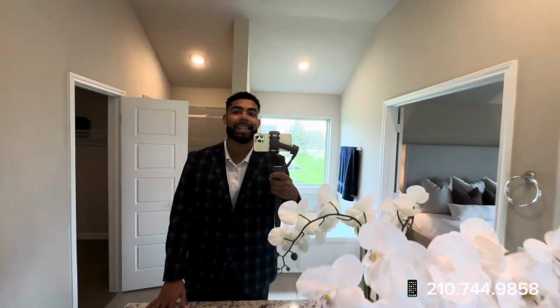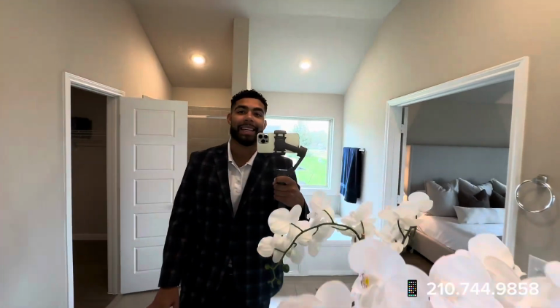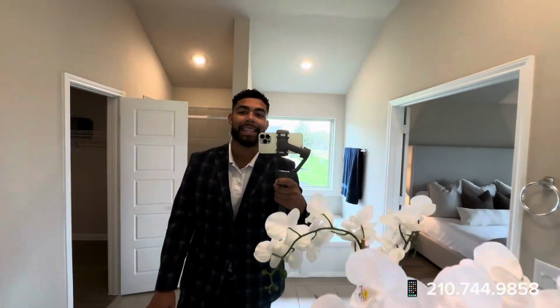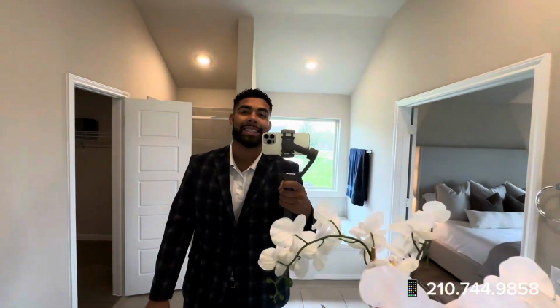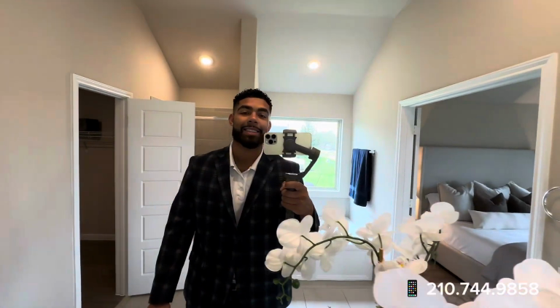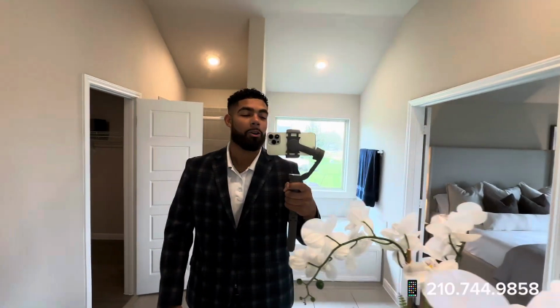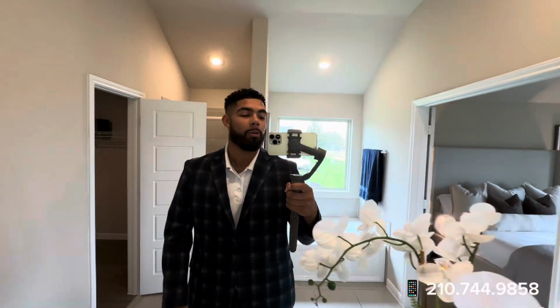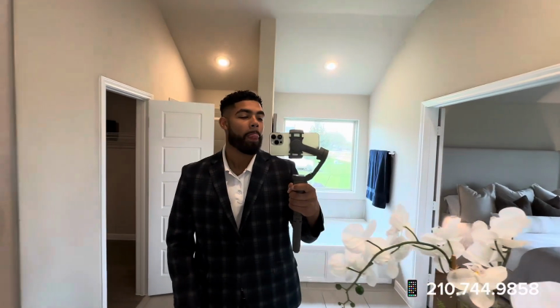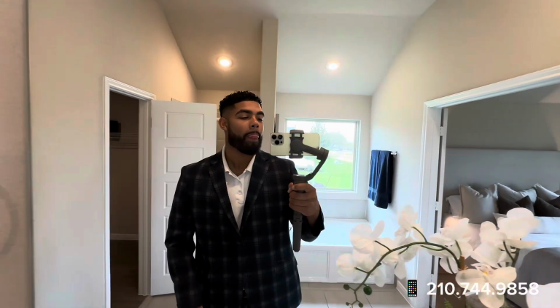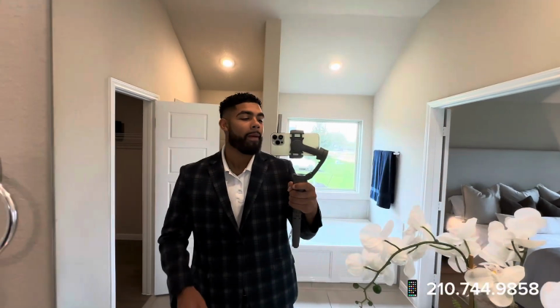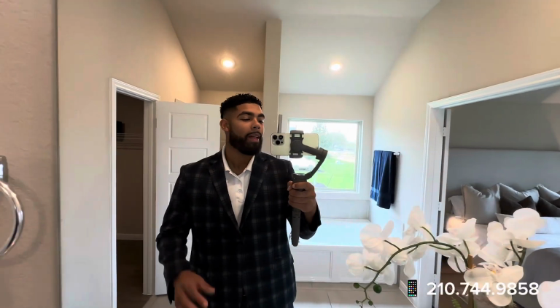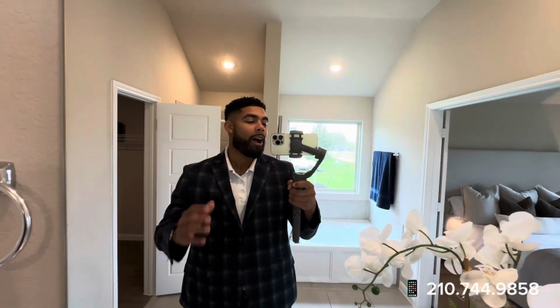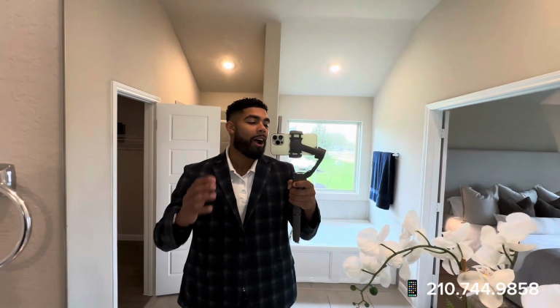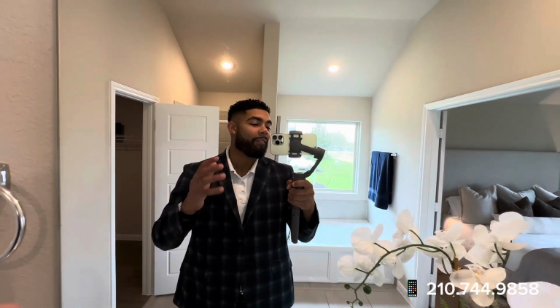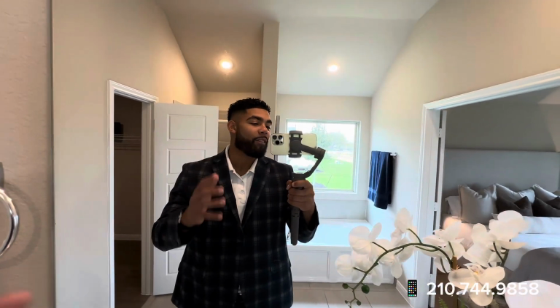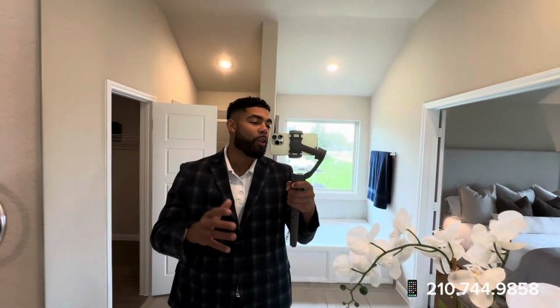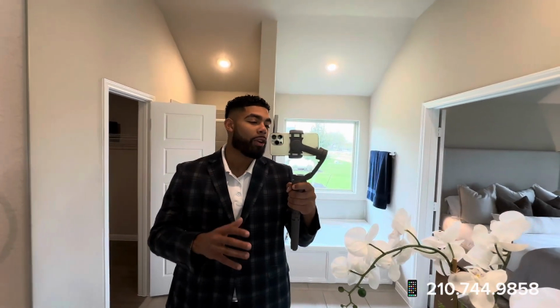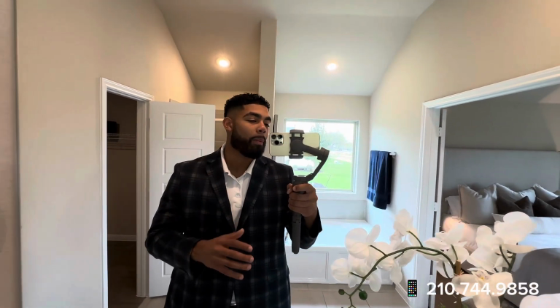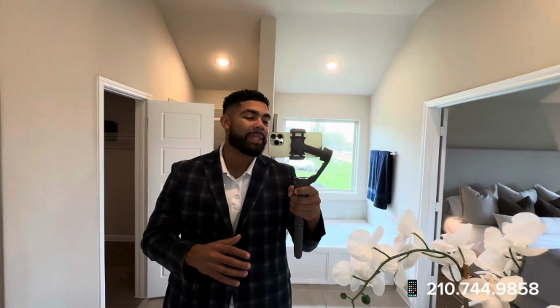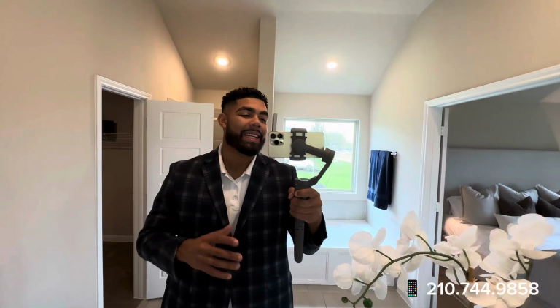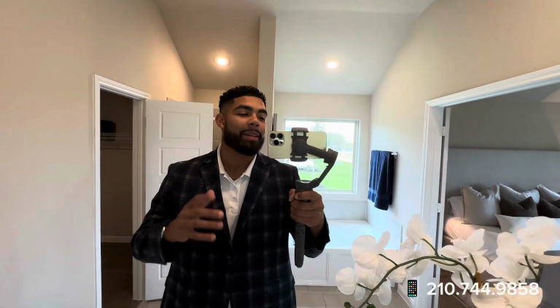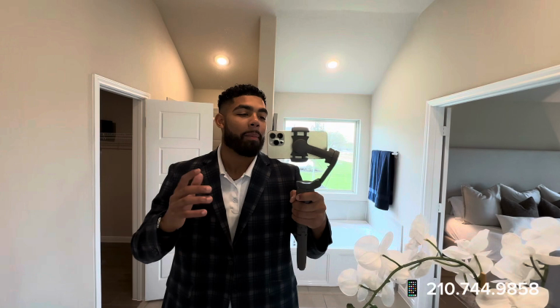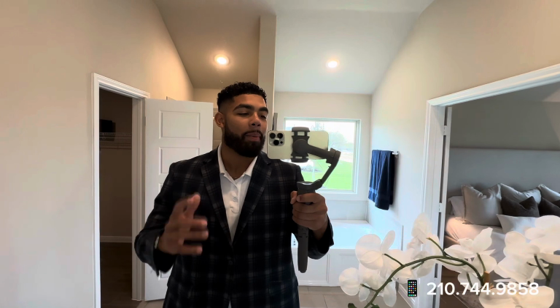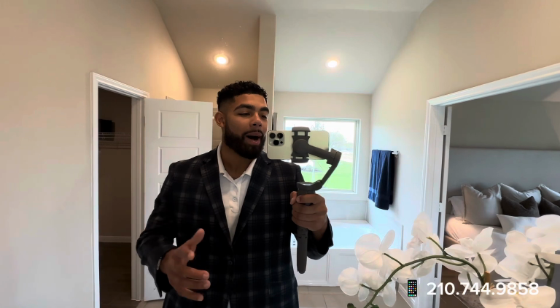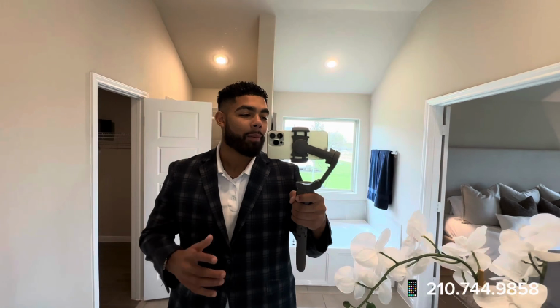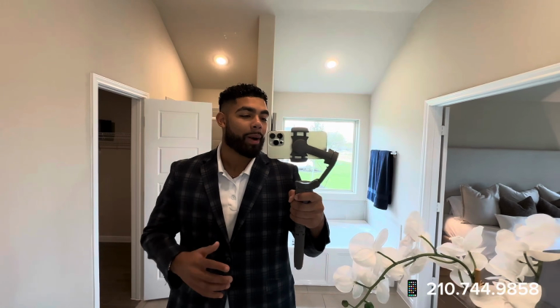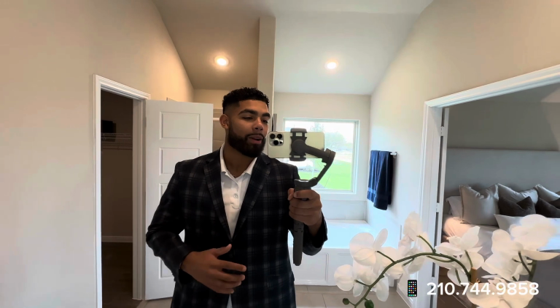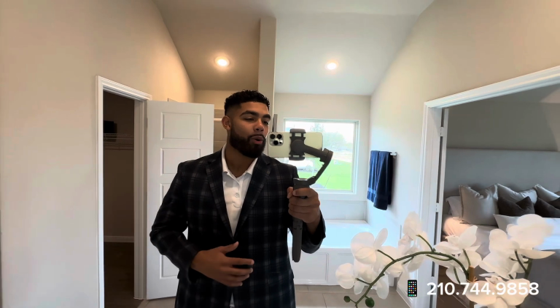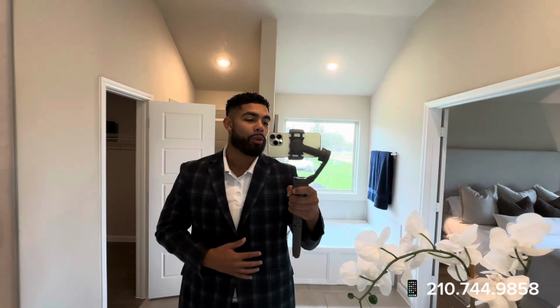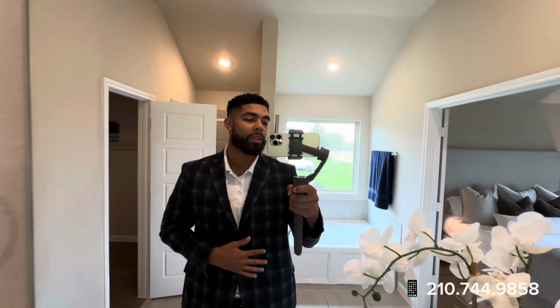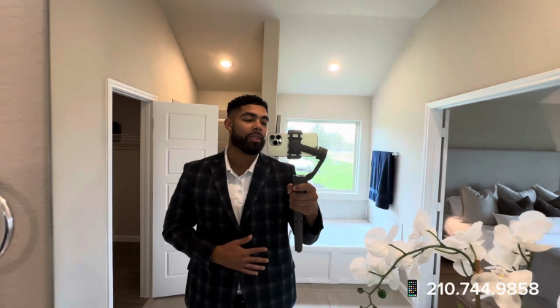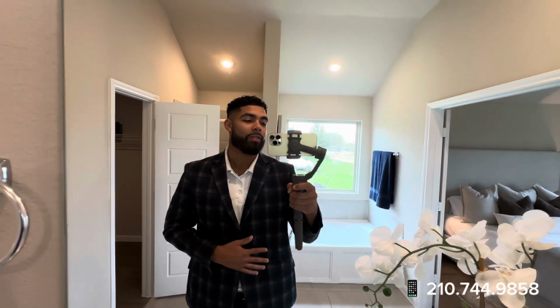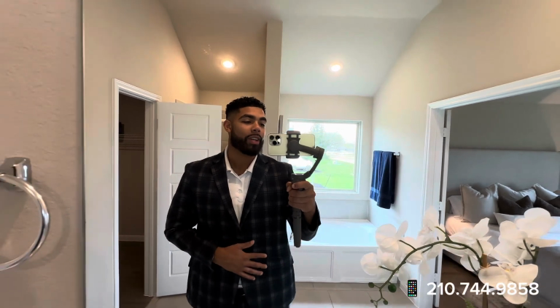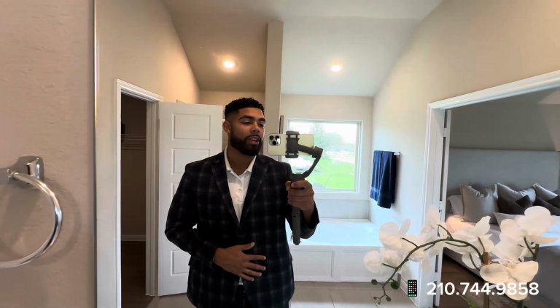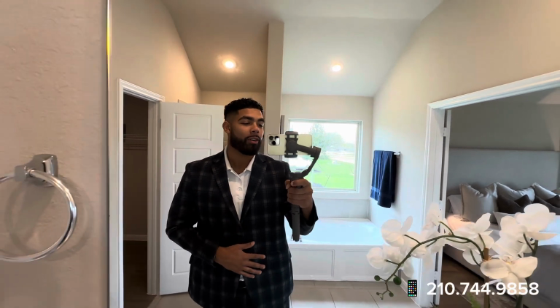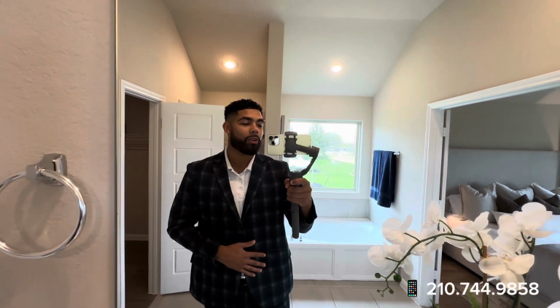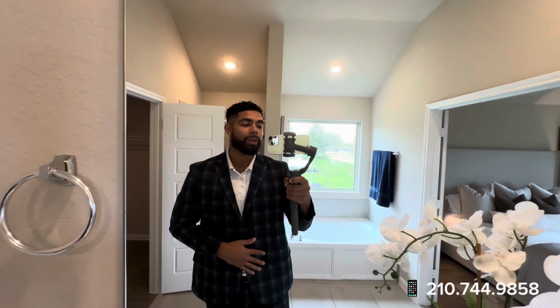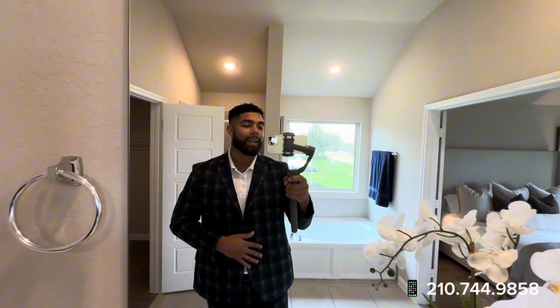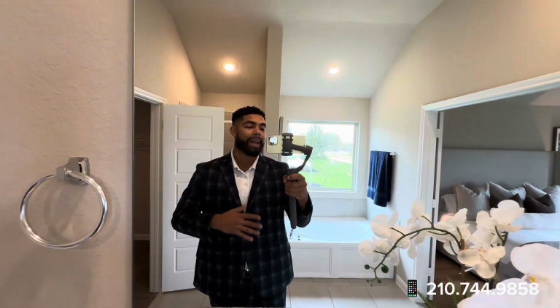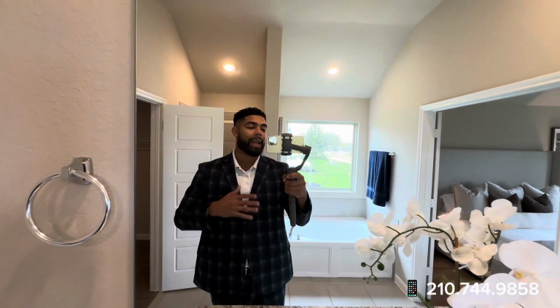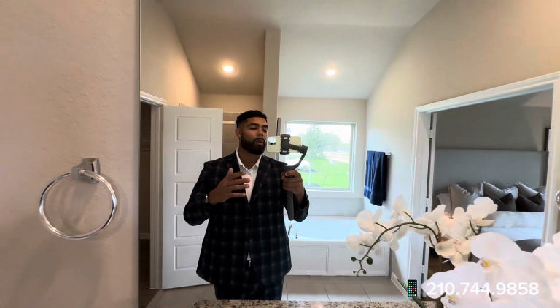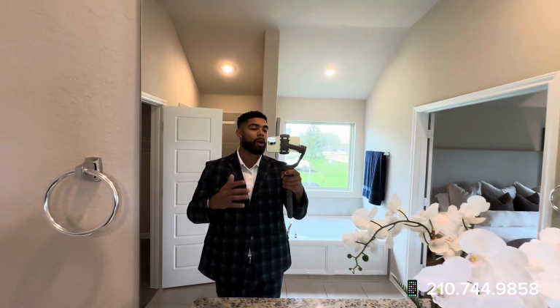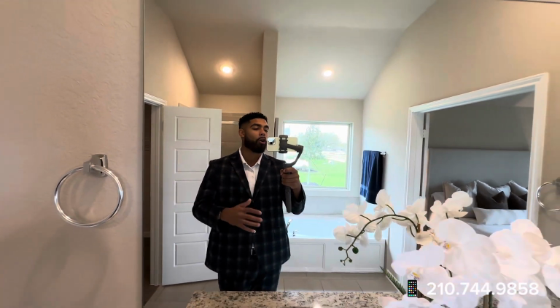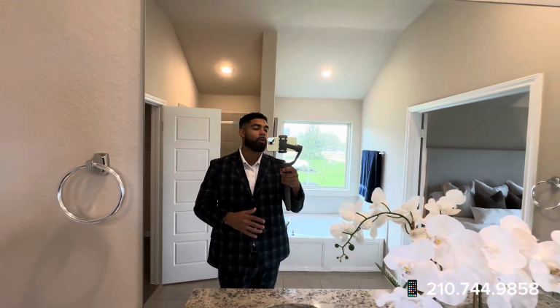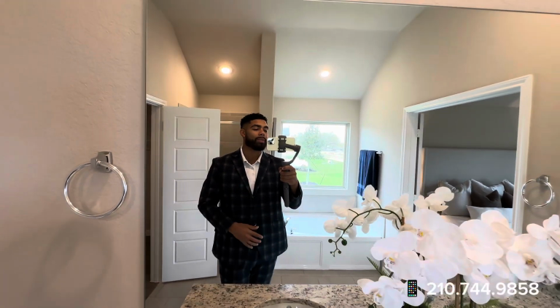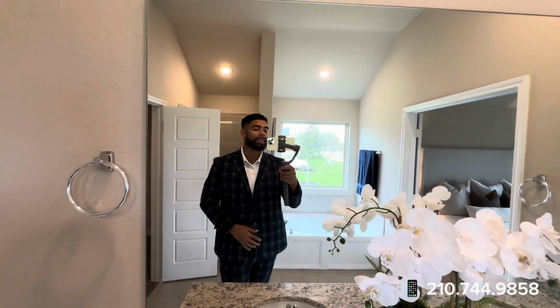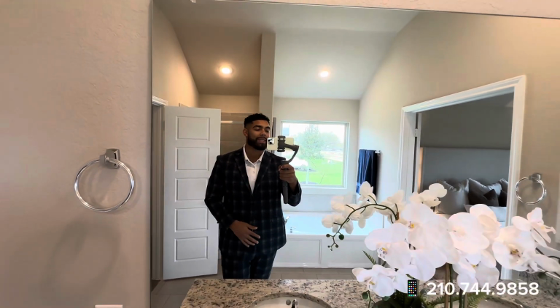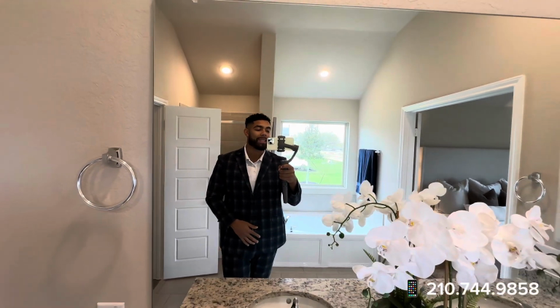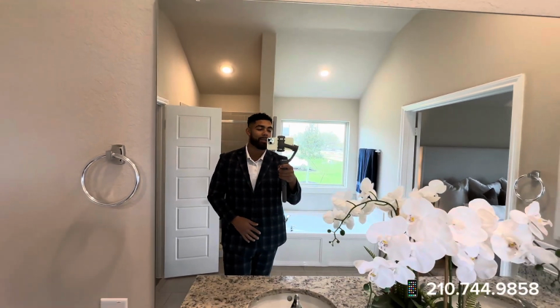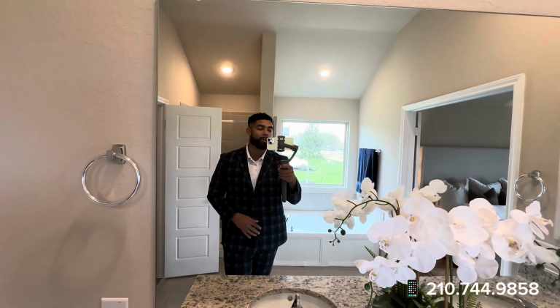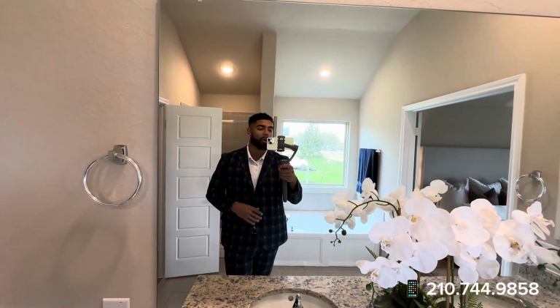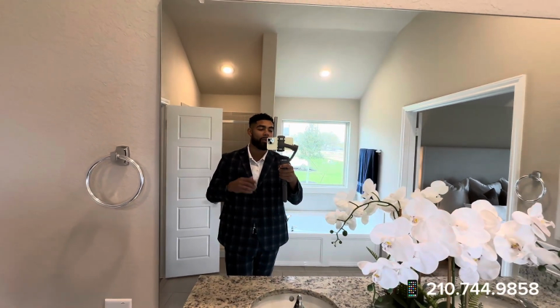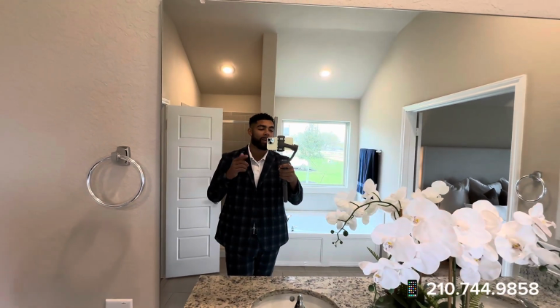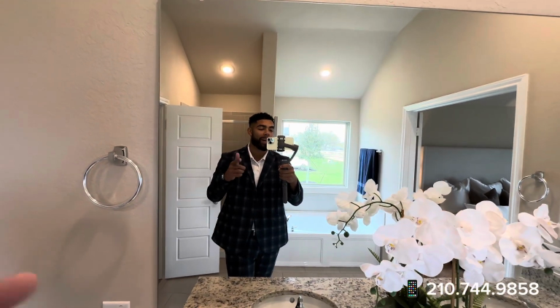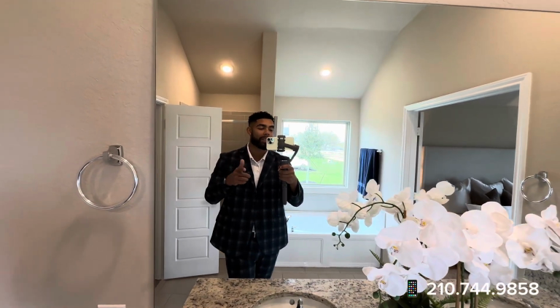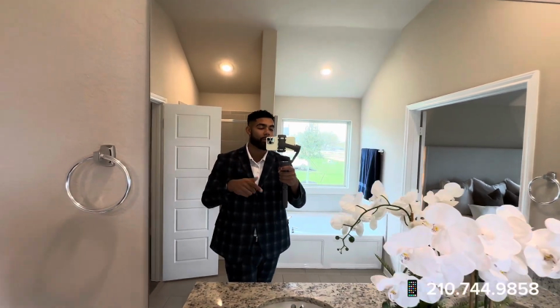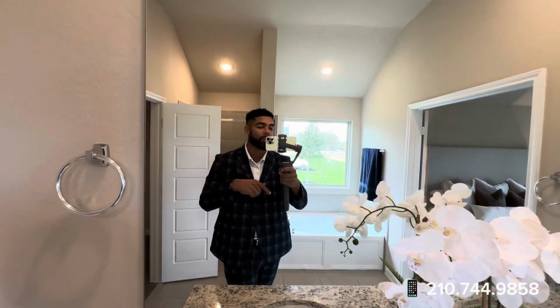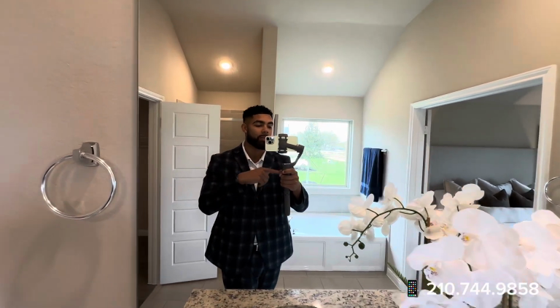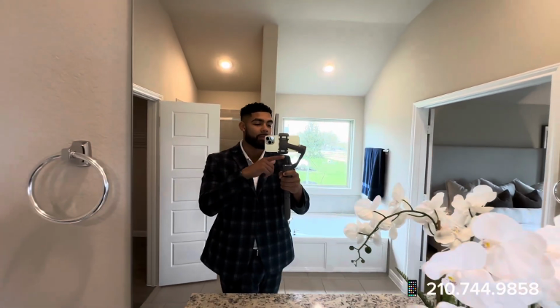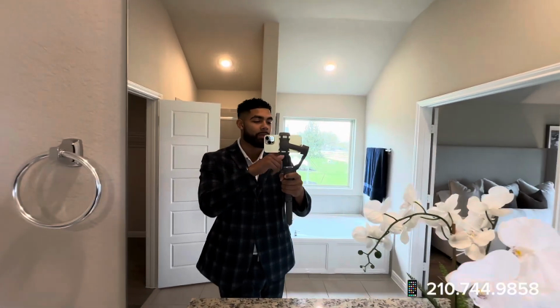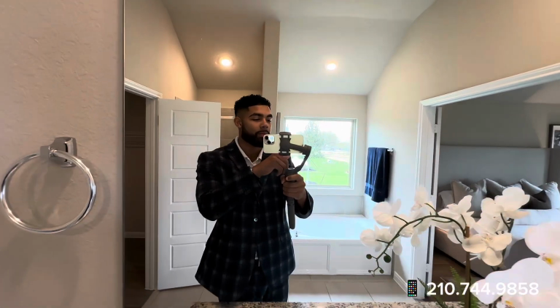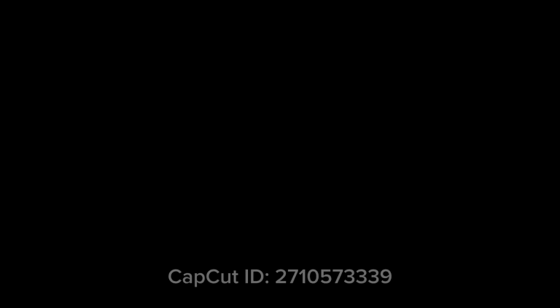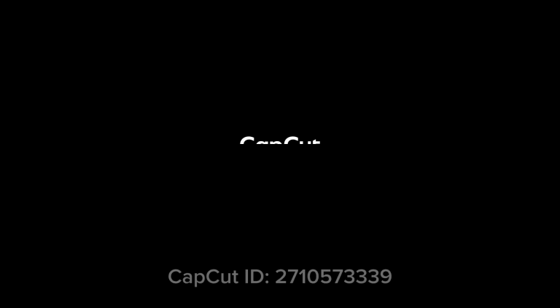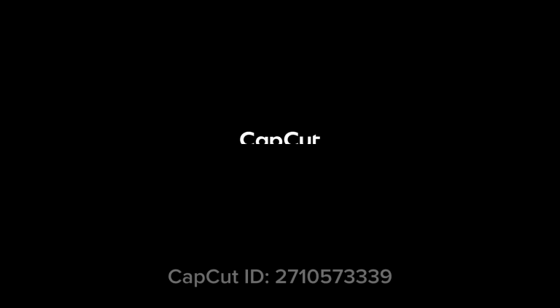I hope y'all enjoyed today's tour. If you guys are interested in this home, our phone number is at the bottom right corner of the video, and we hope to see you on the next one.